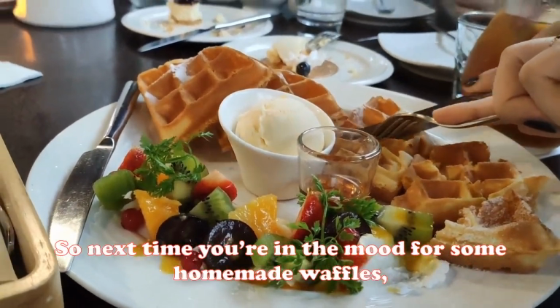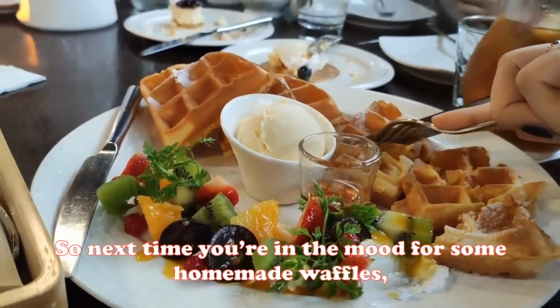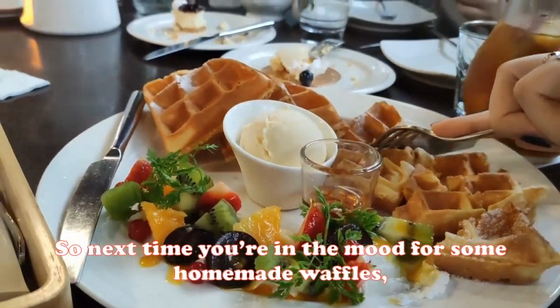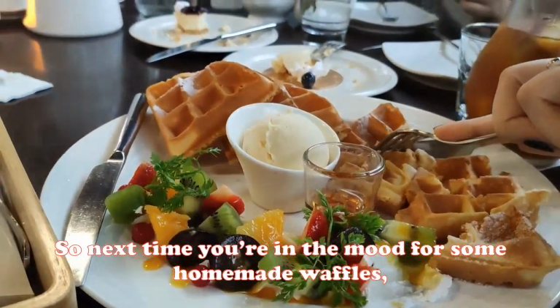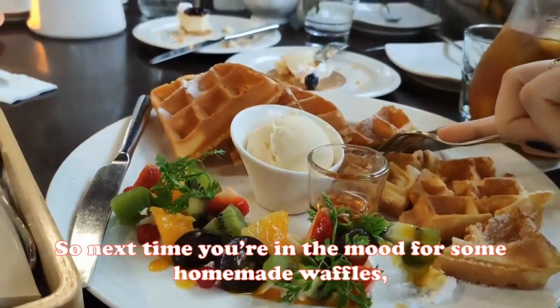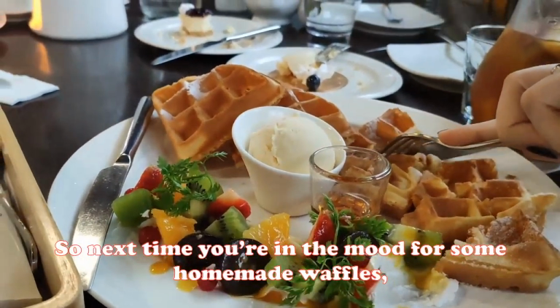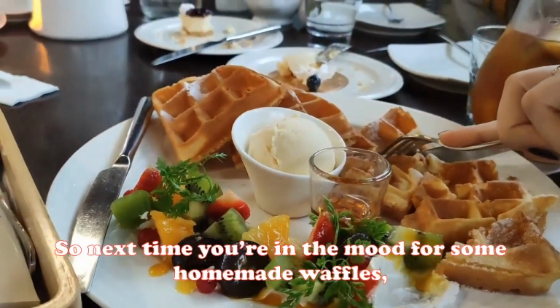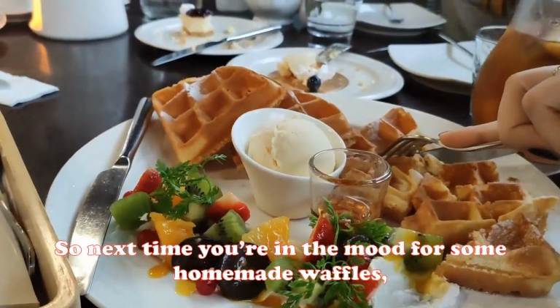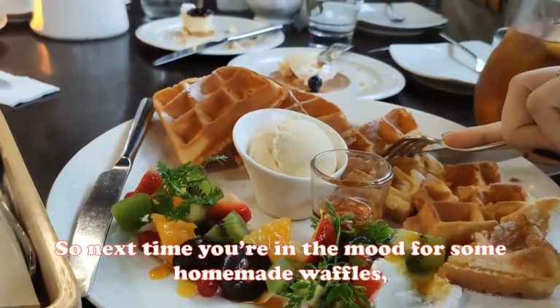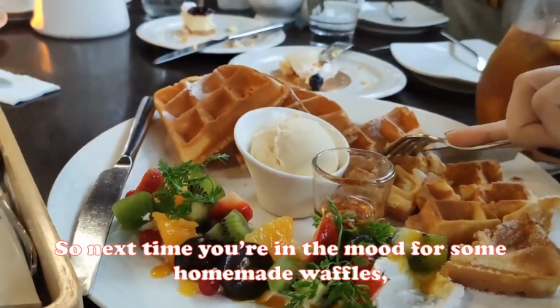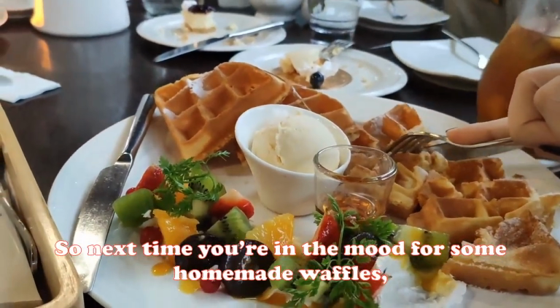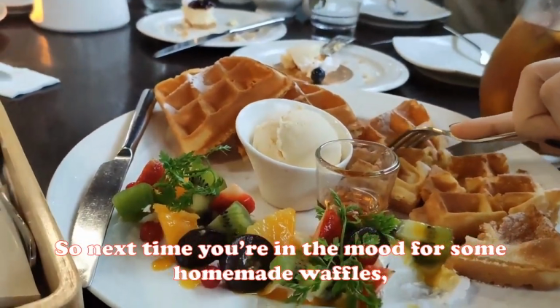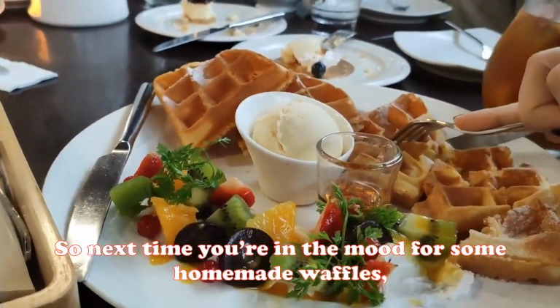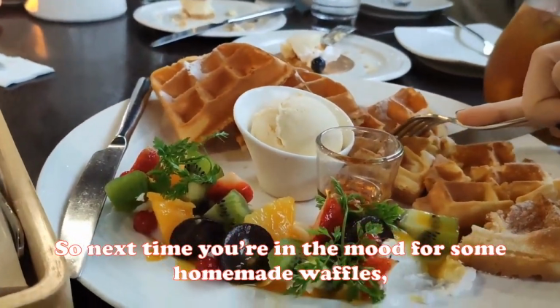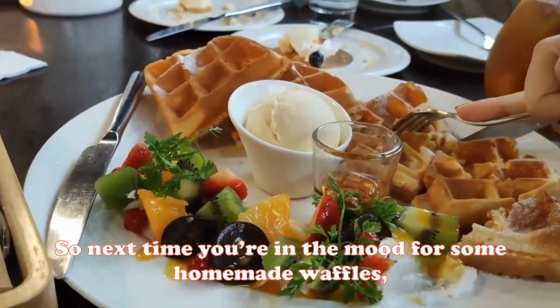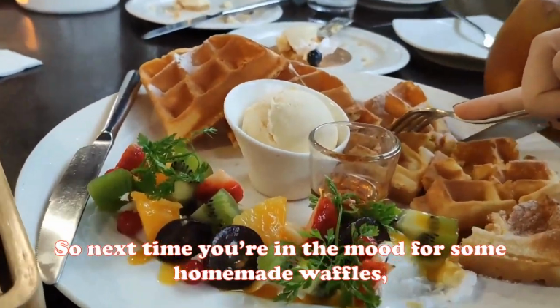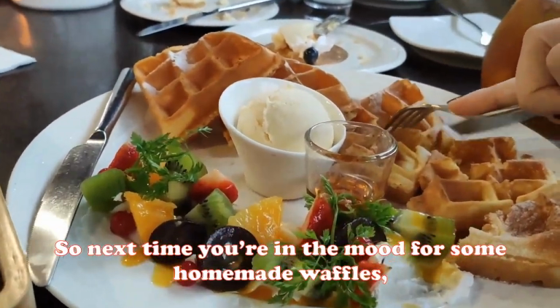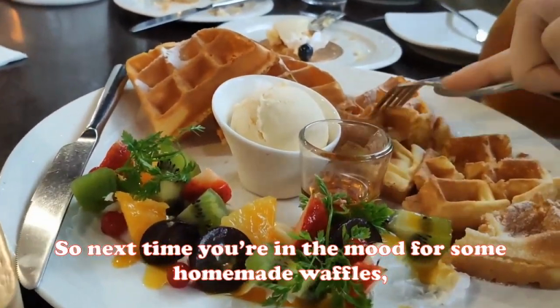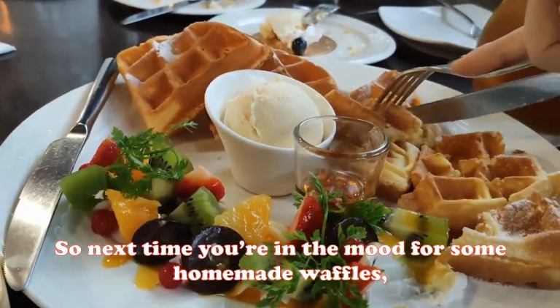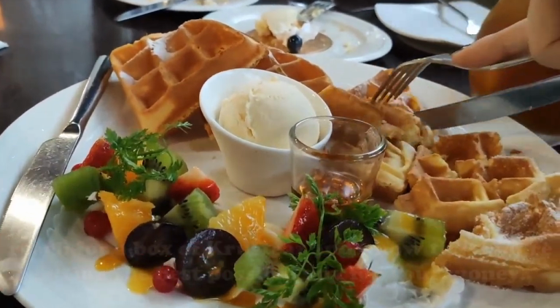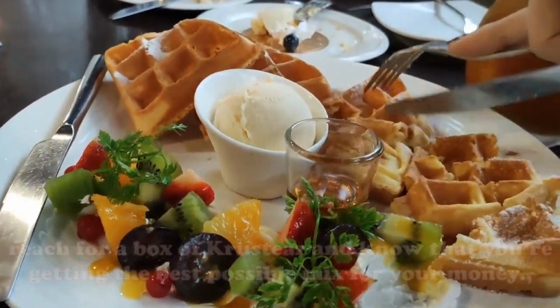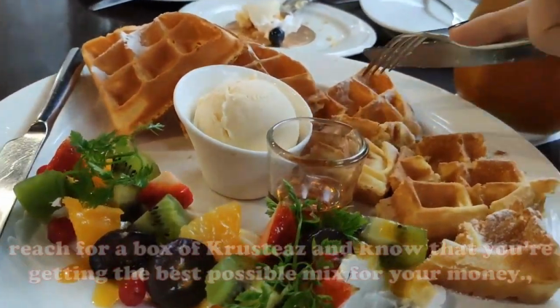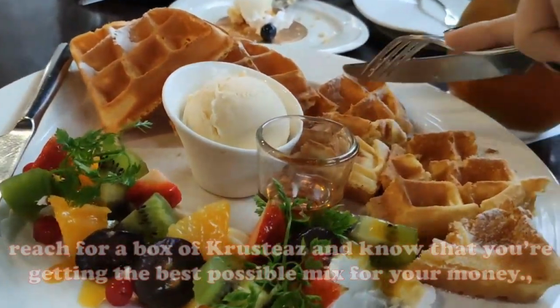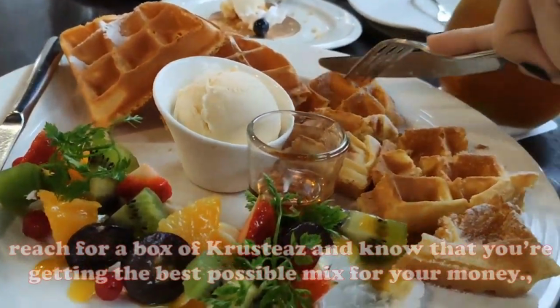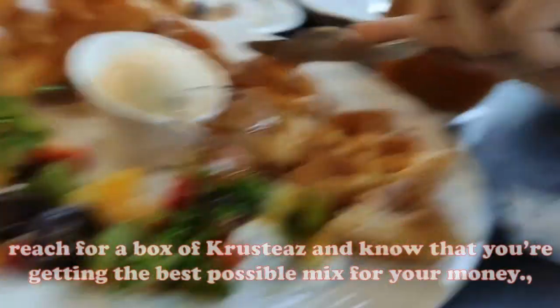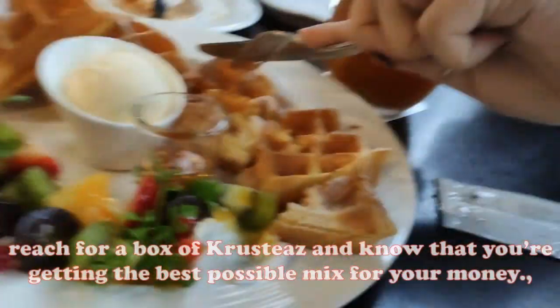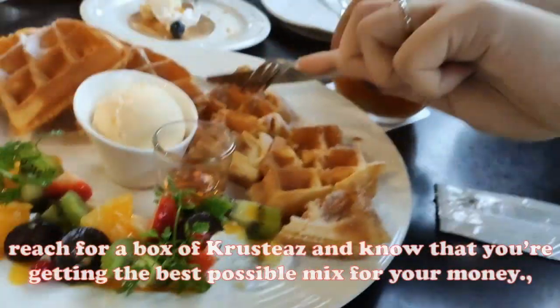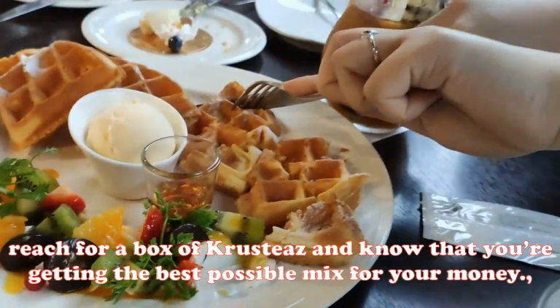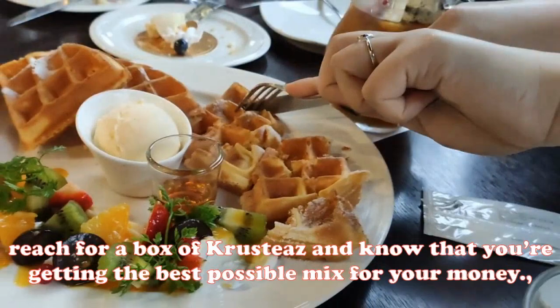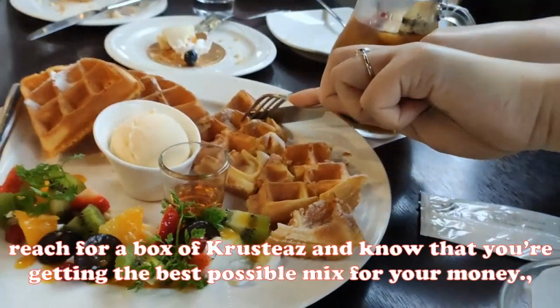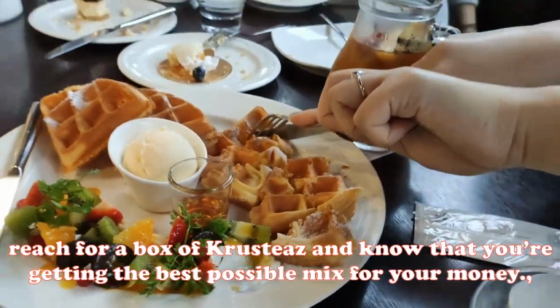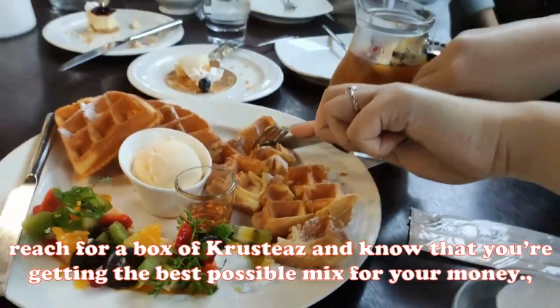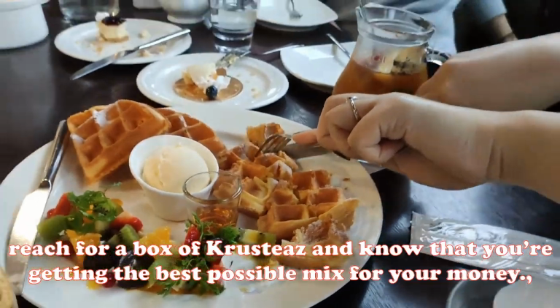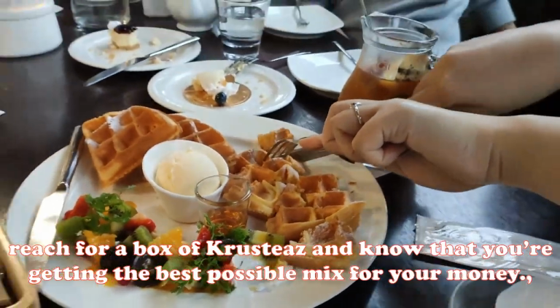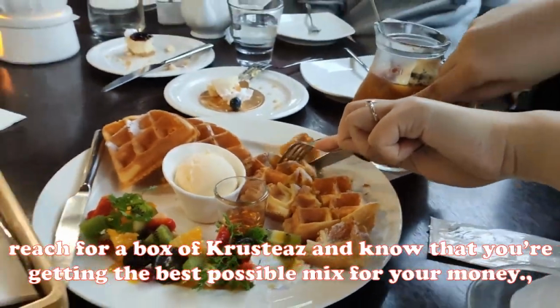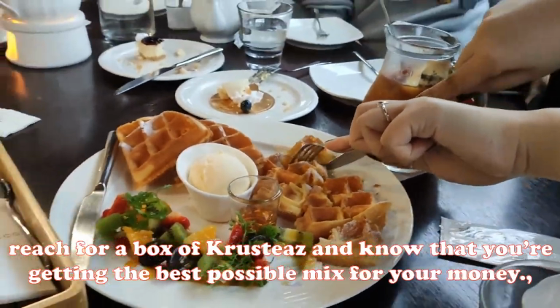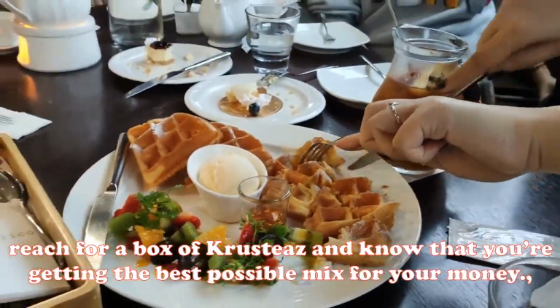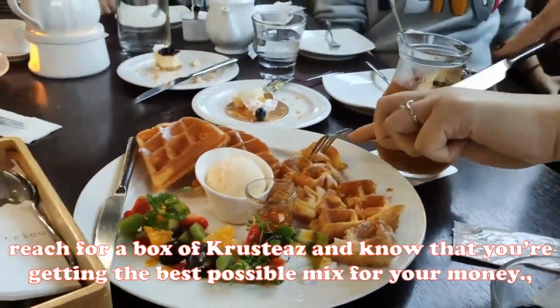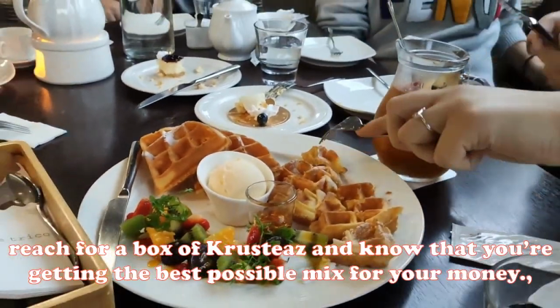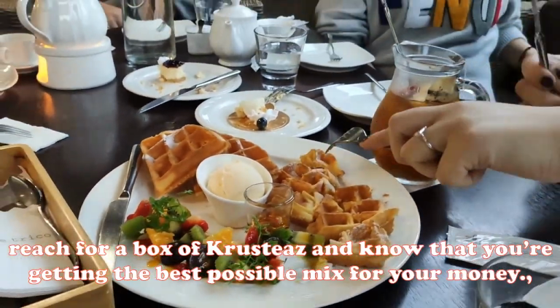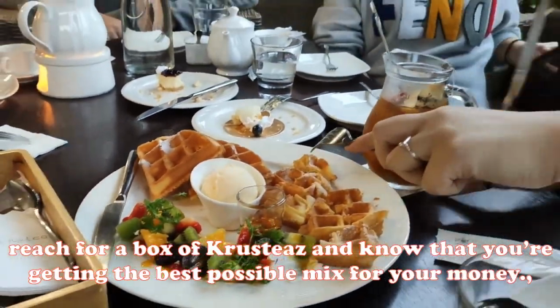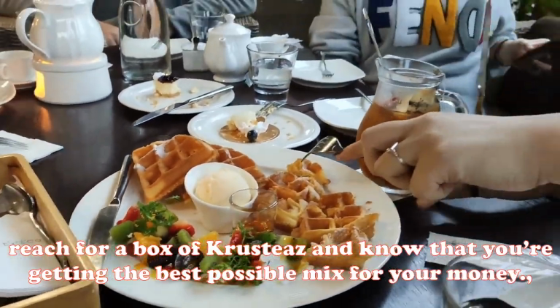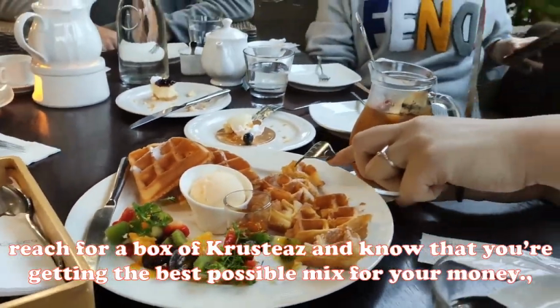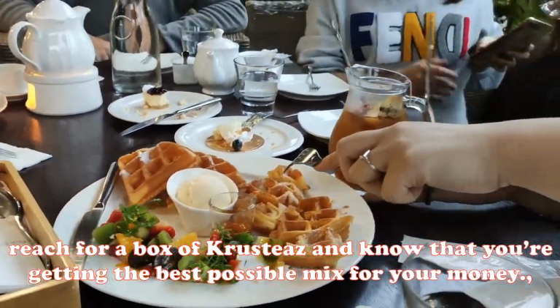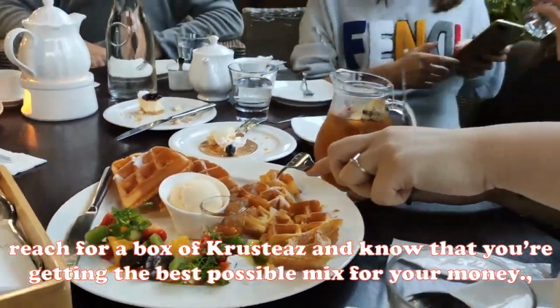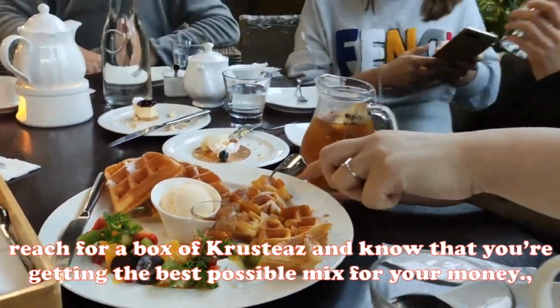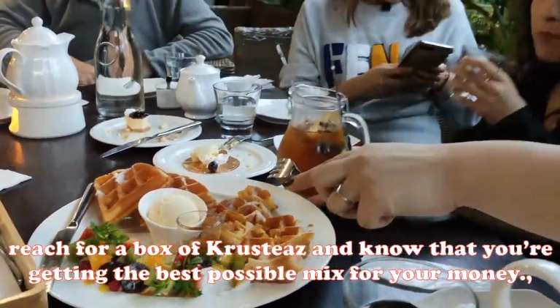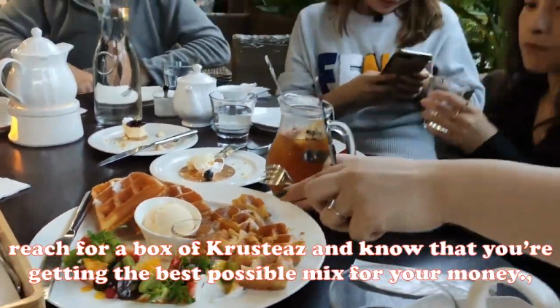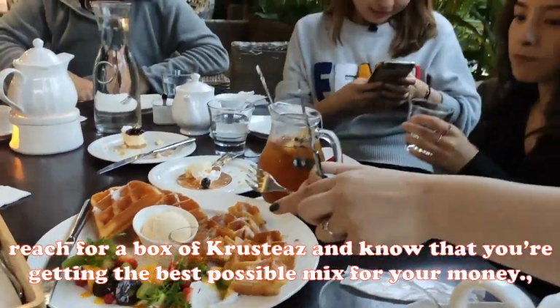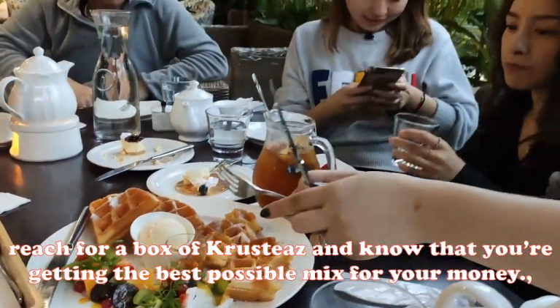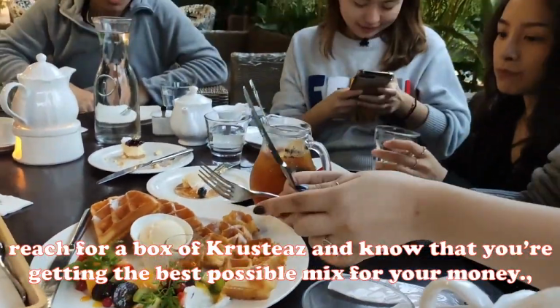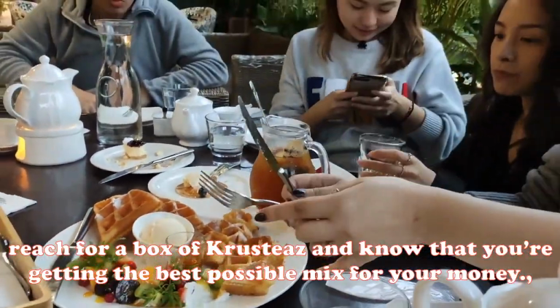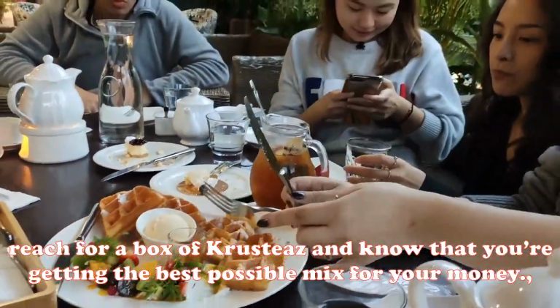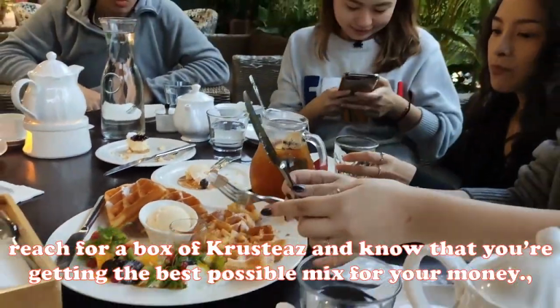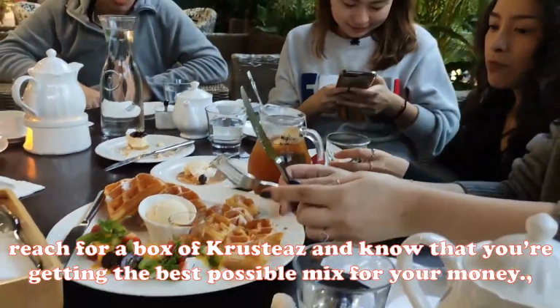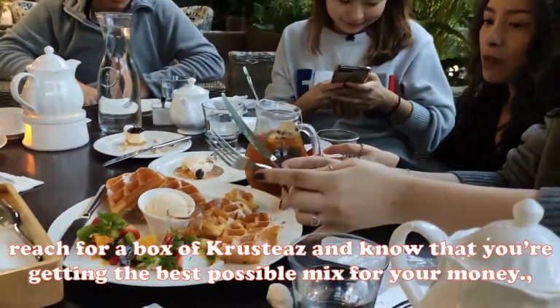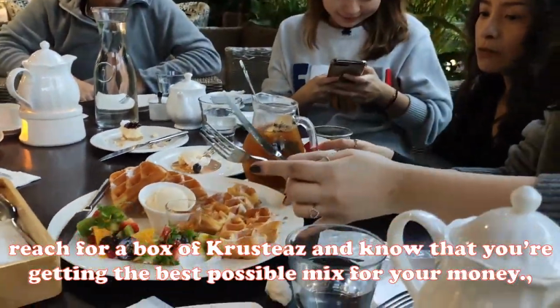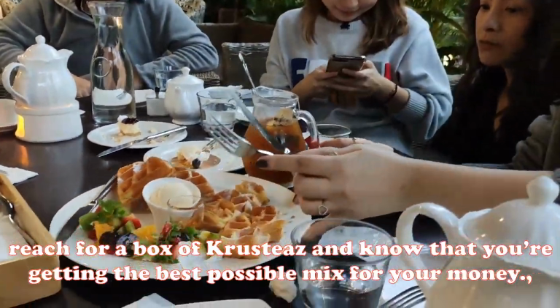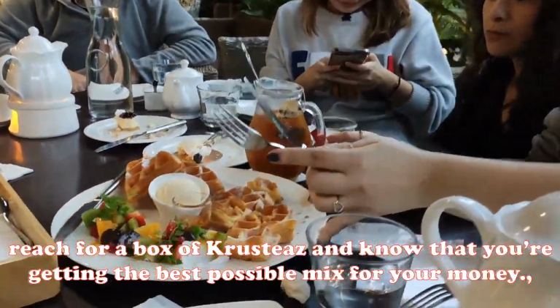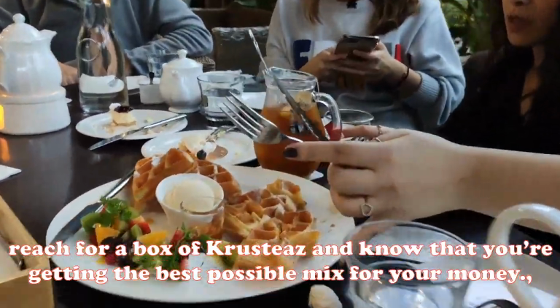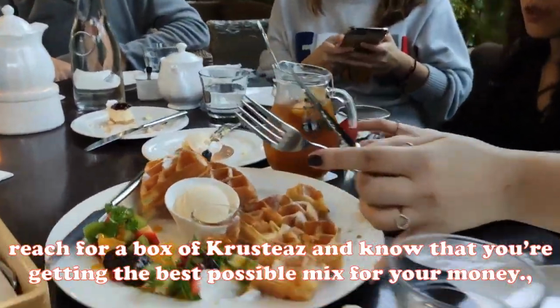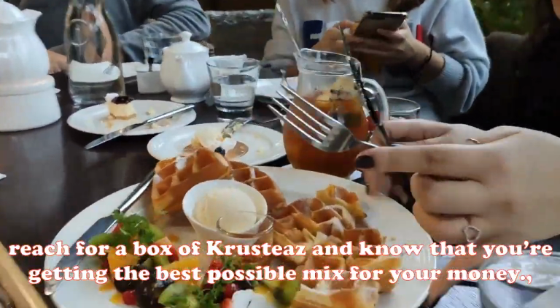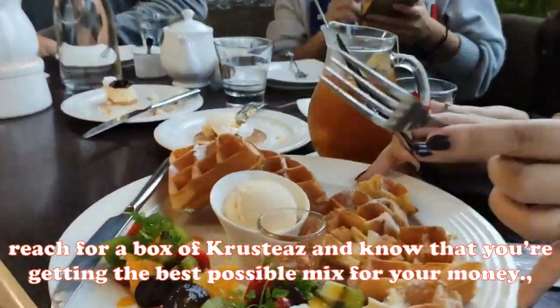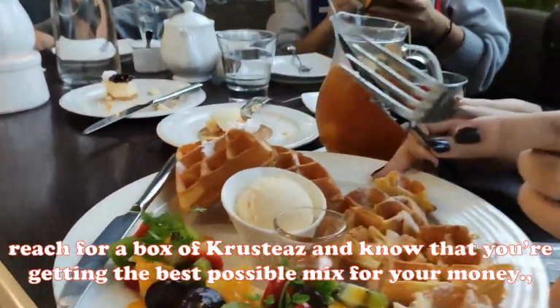So next time you're in the mood for some homemade waffles, reach for a box of Crusties and know that you're getting the best possible mix for your money.